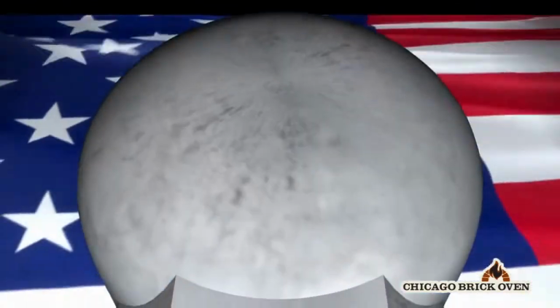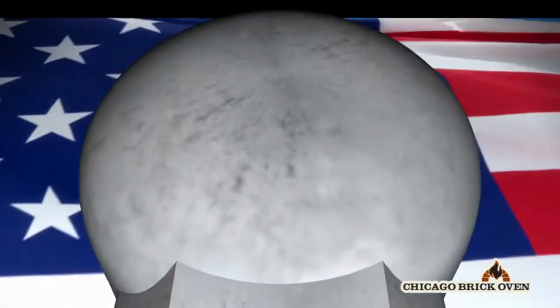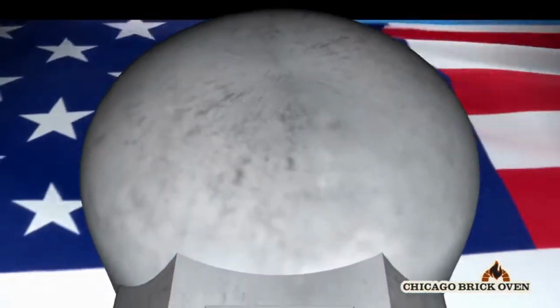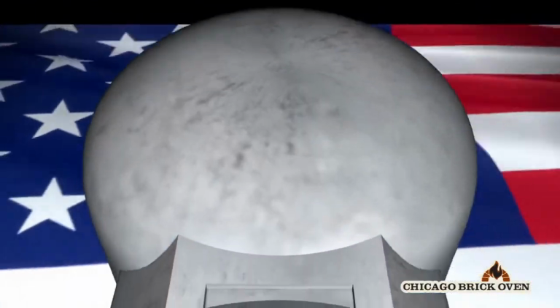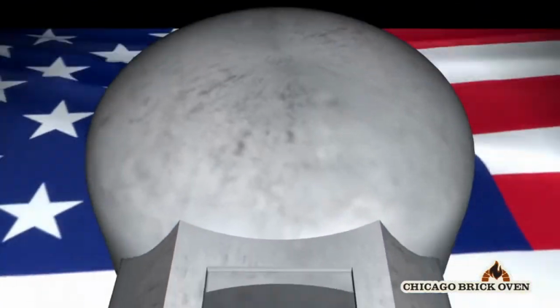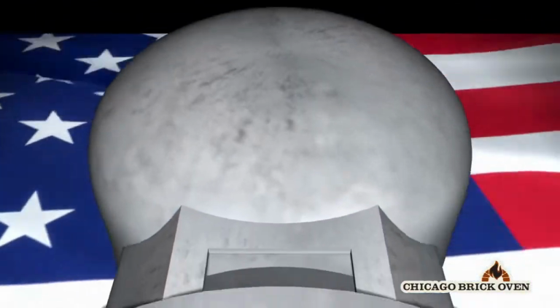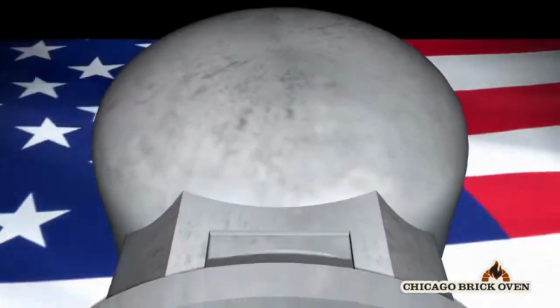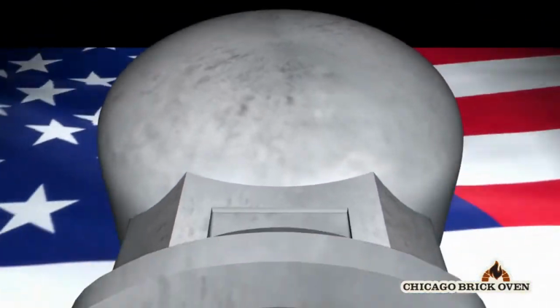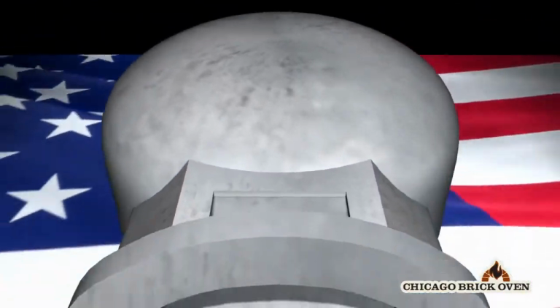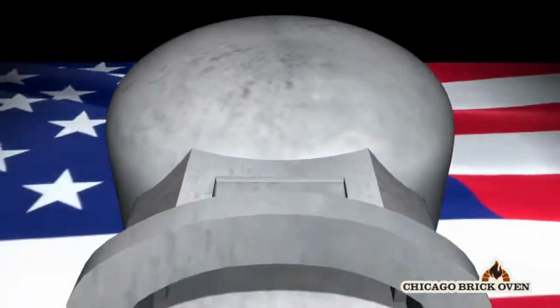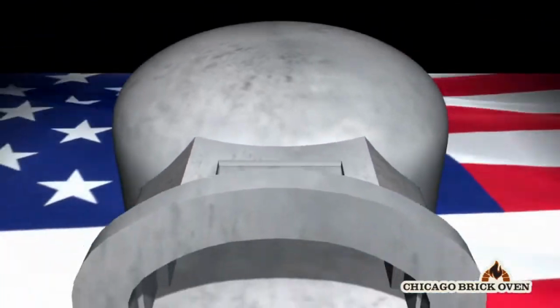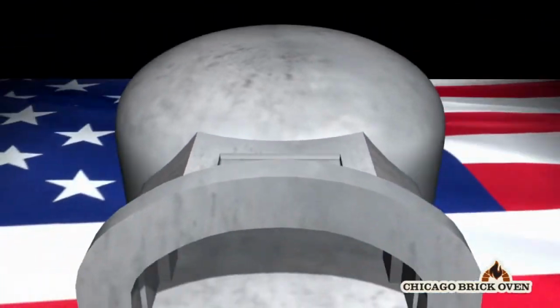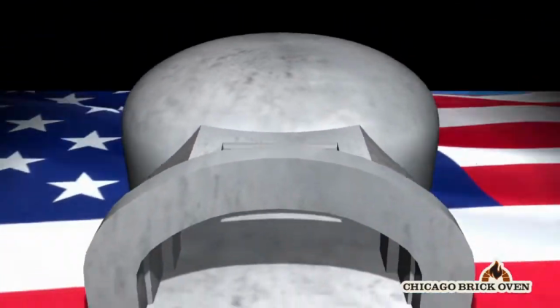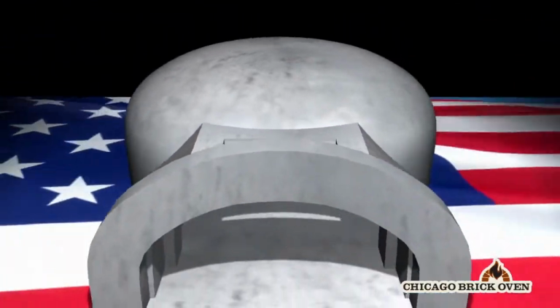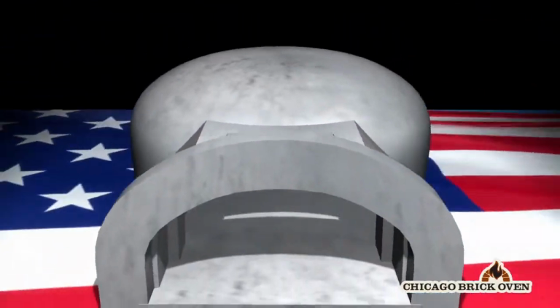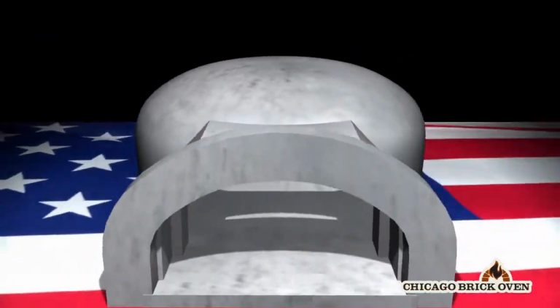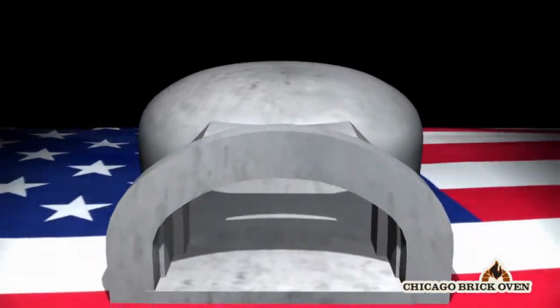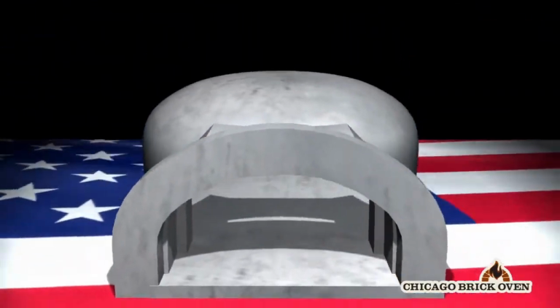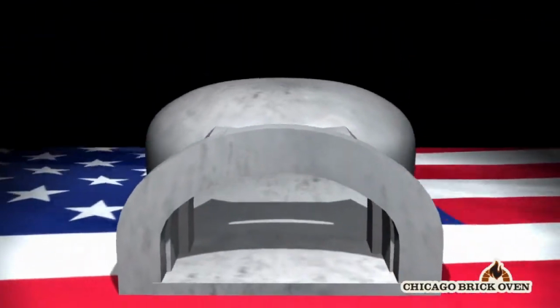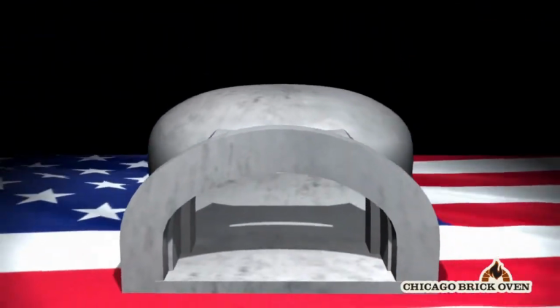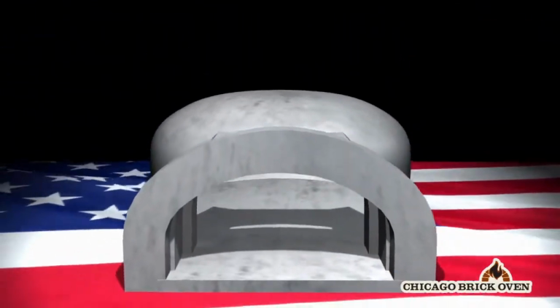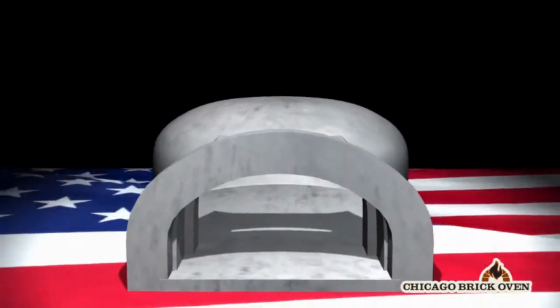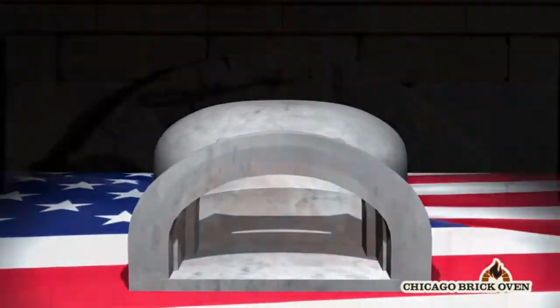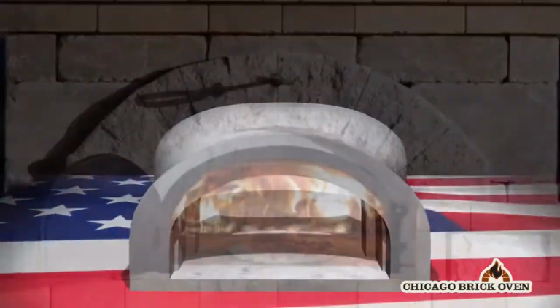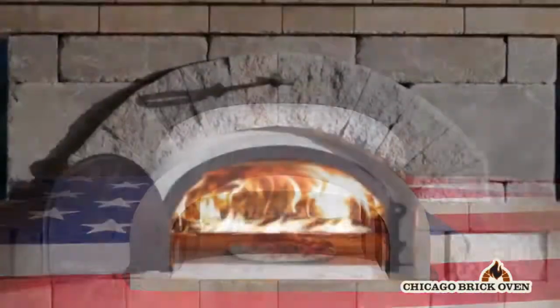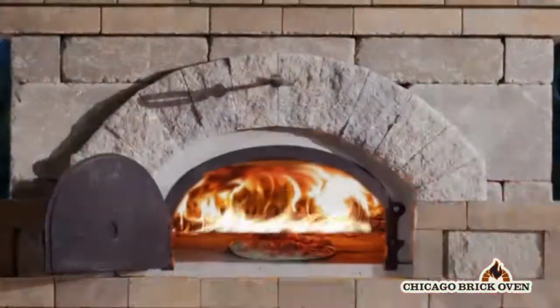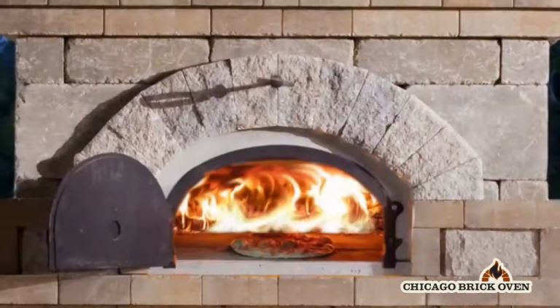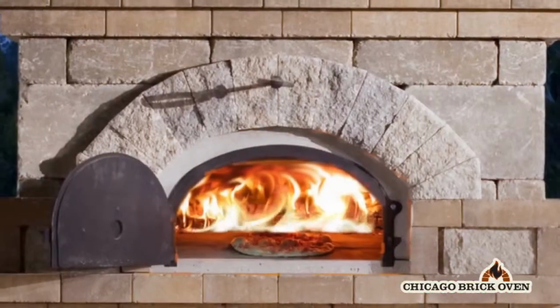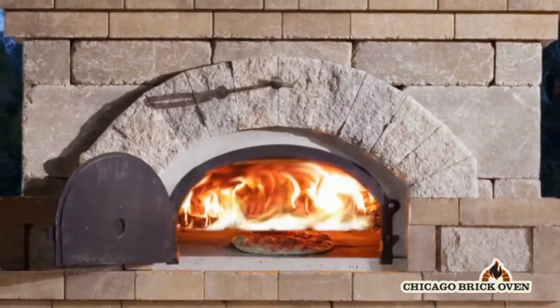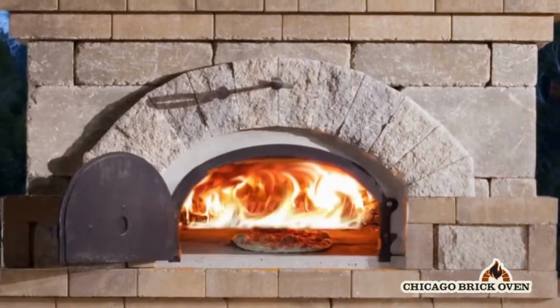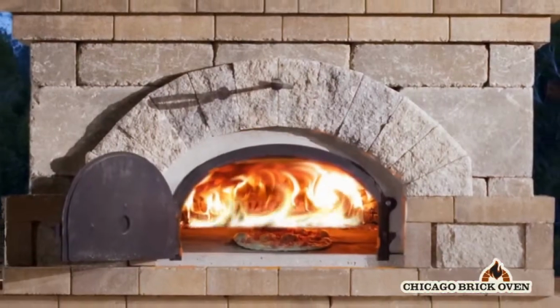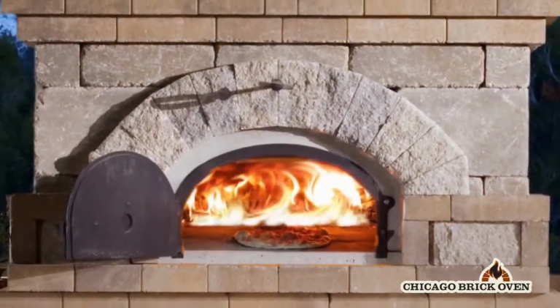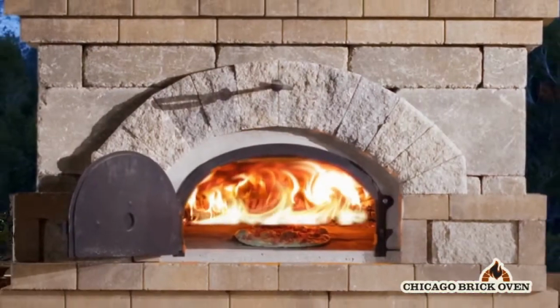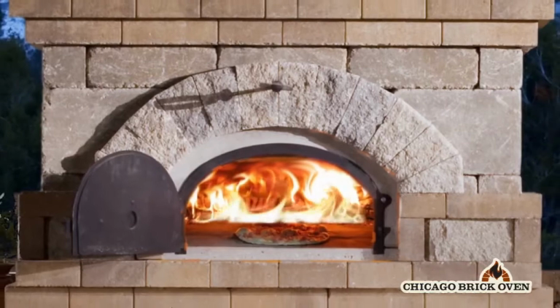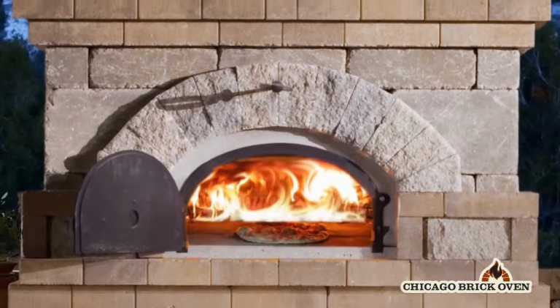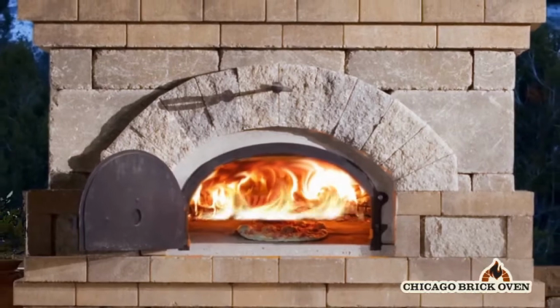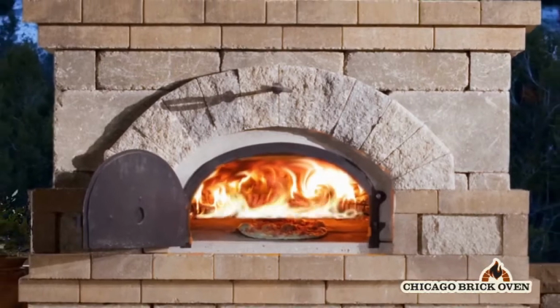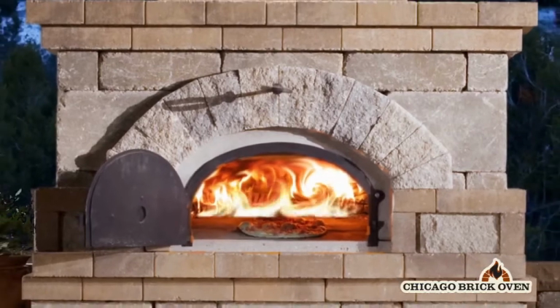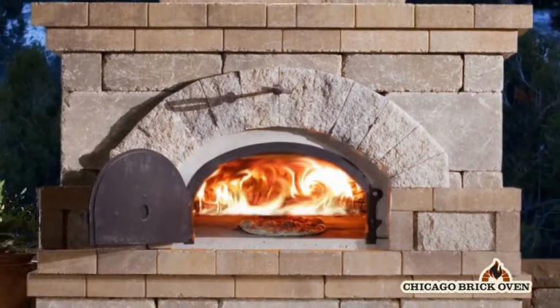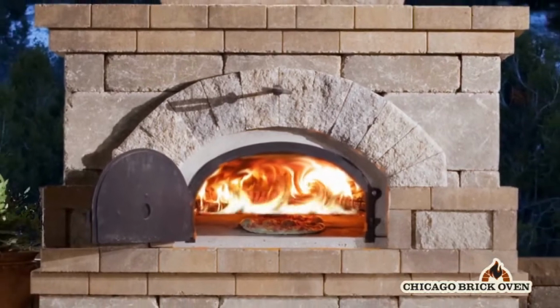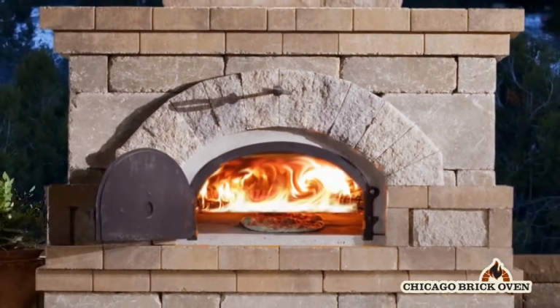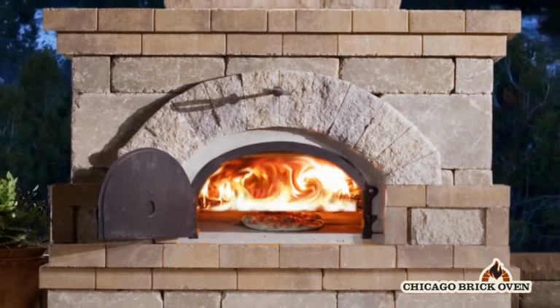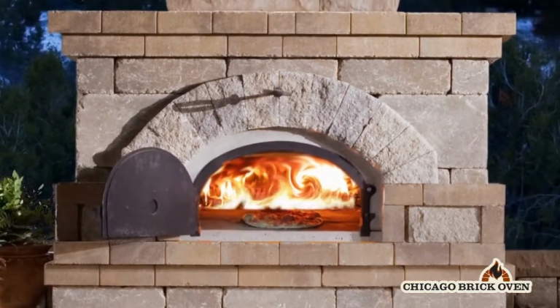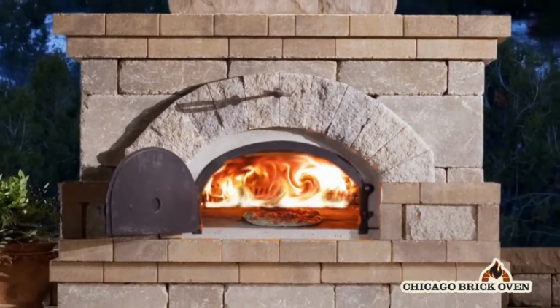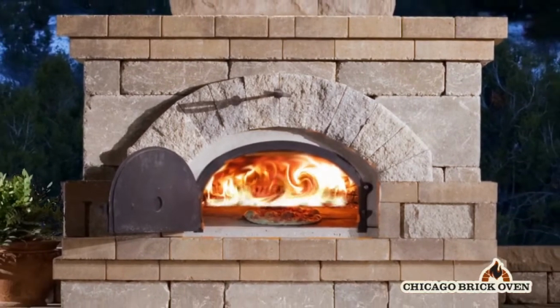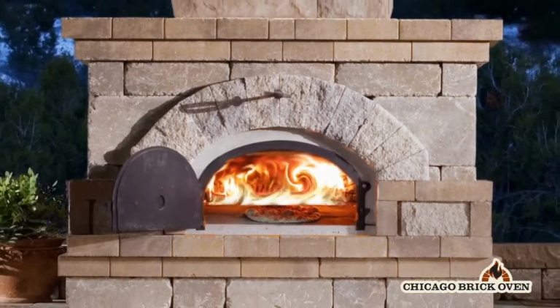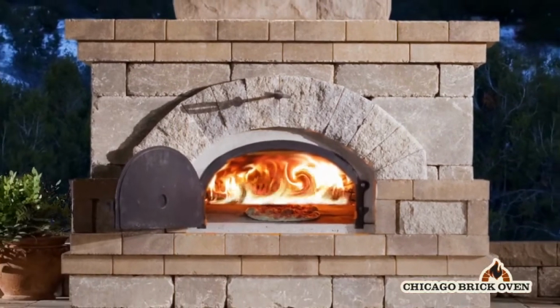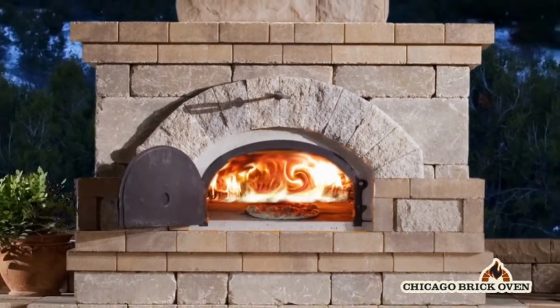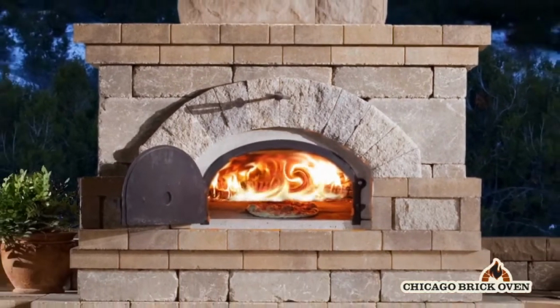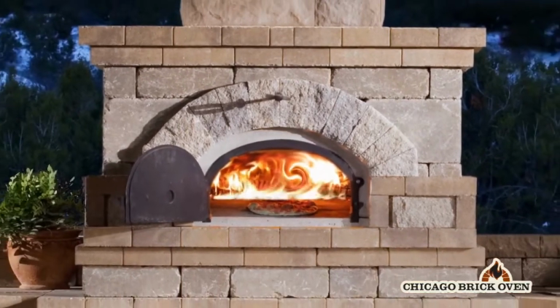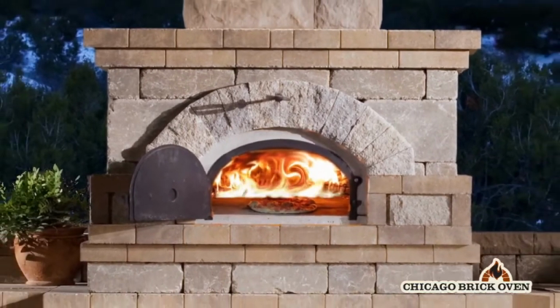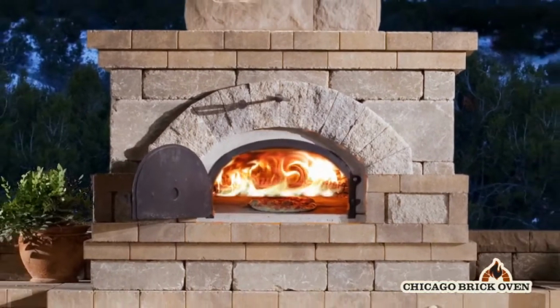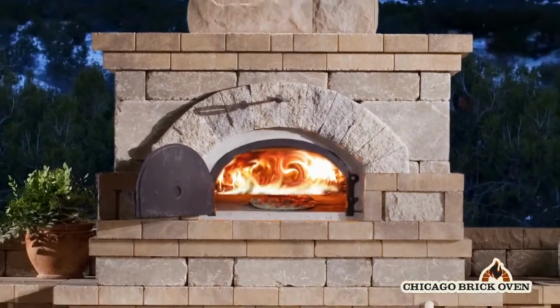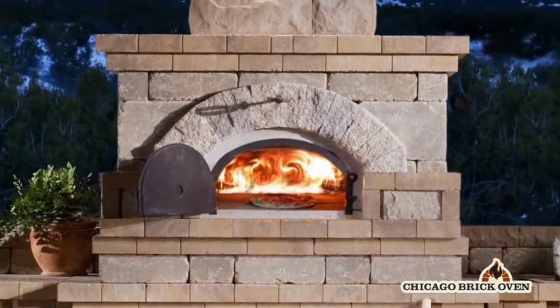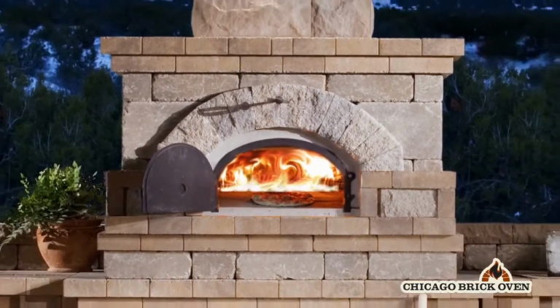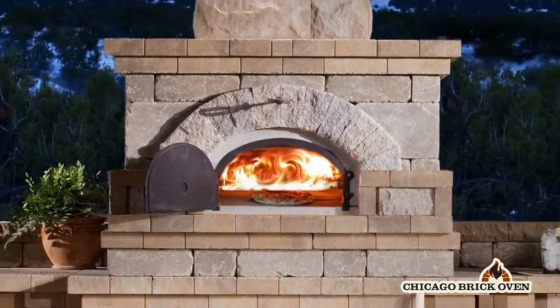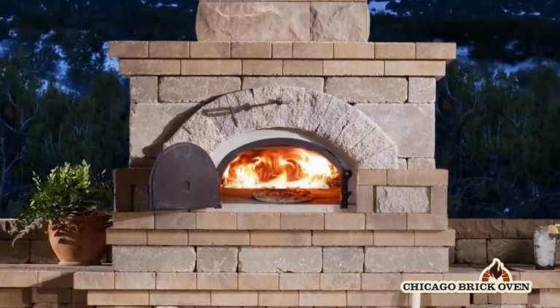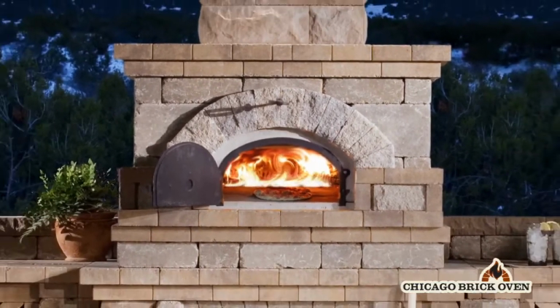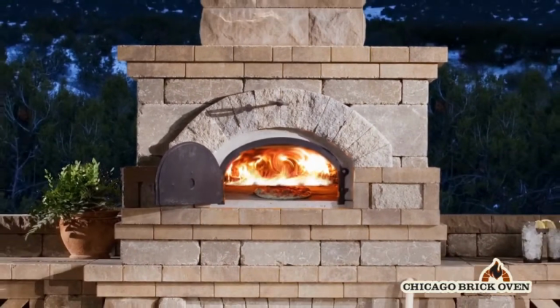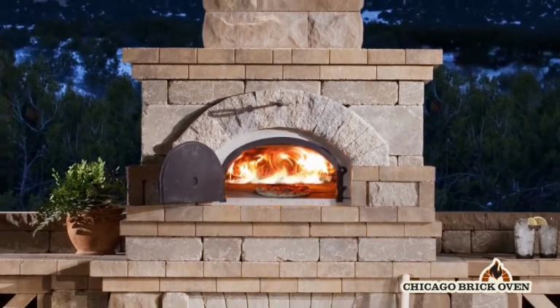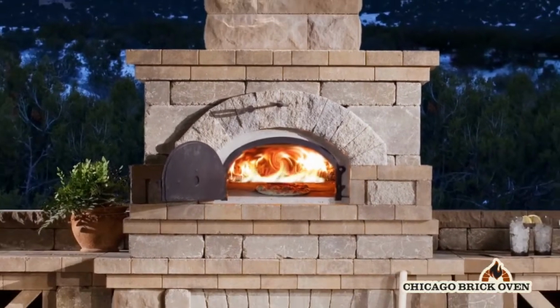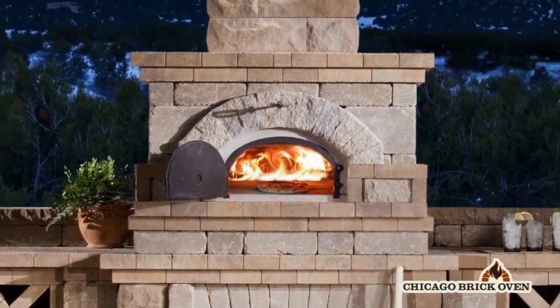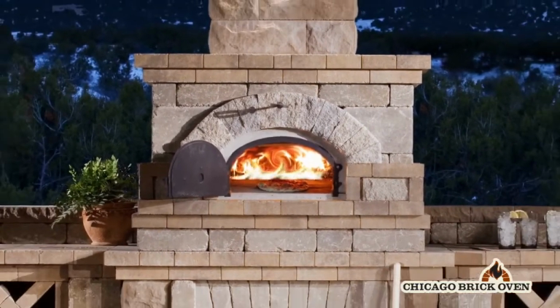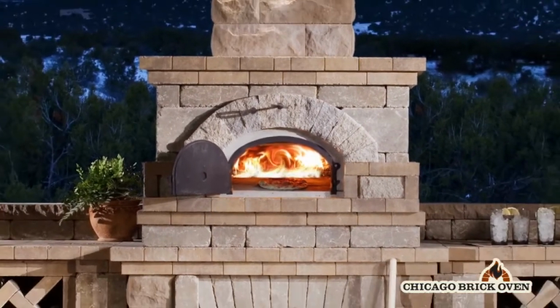Chicago Brick Oven provides the enduring value of a low-maintenance, high-performance outdoor appliance.